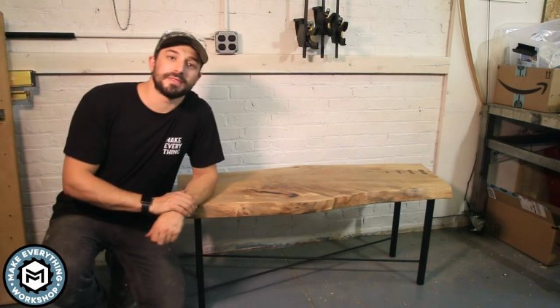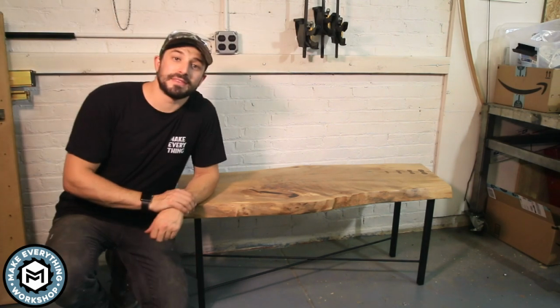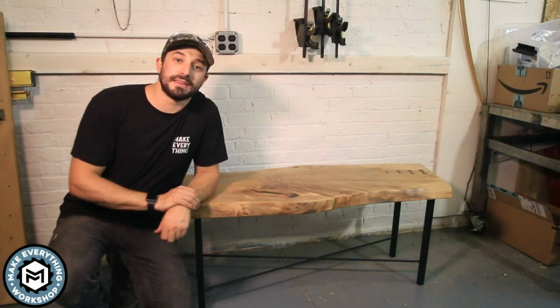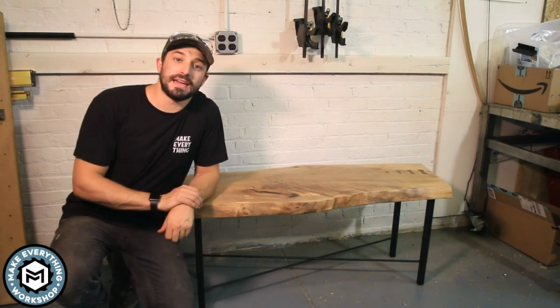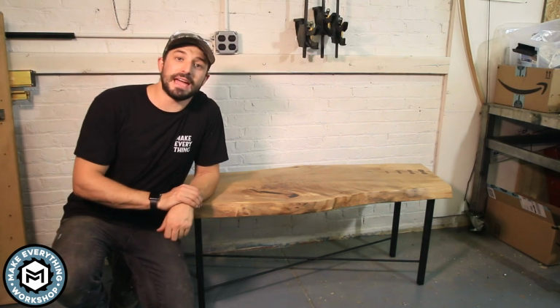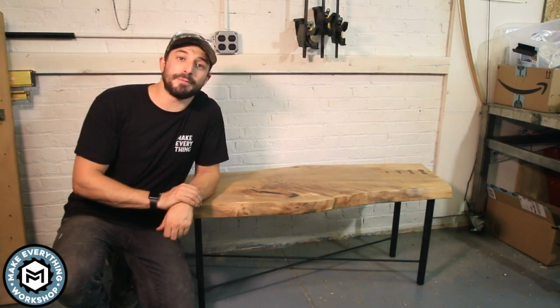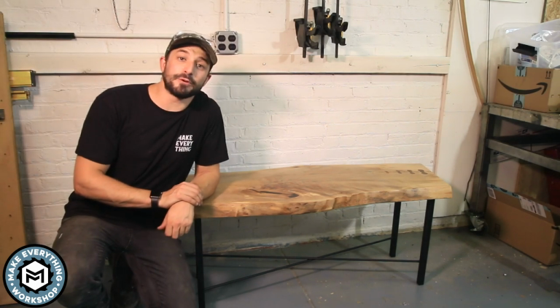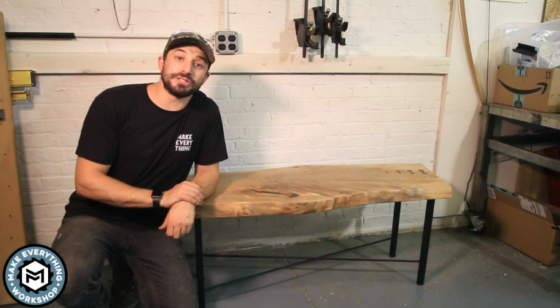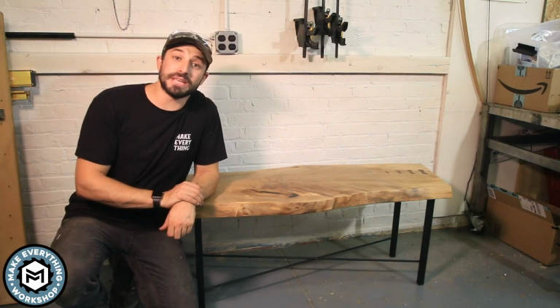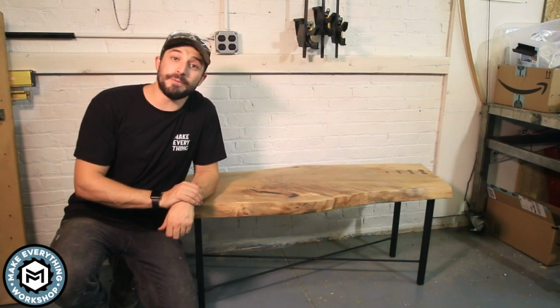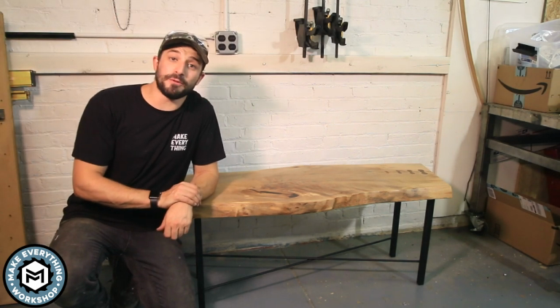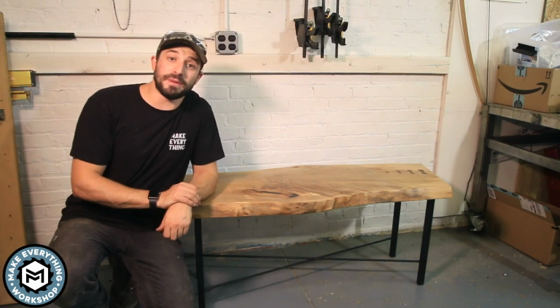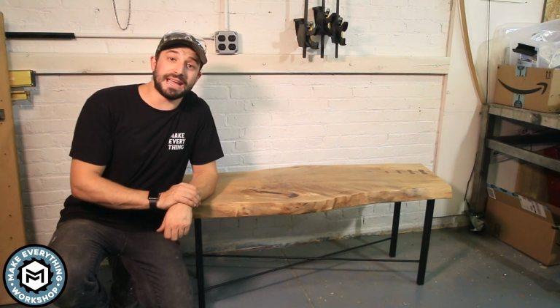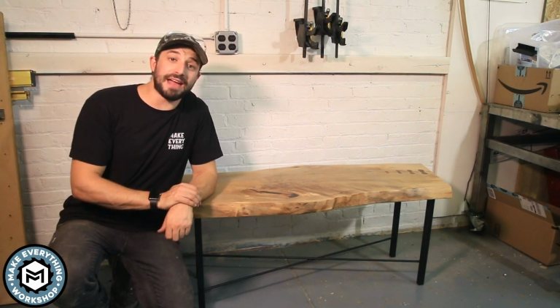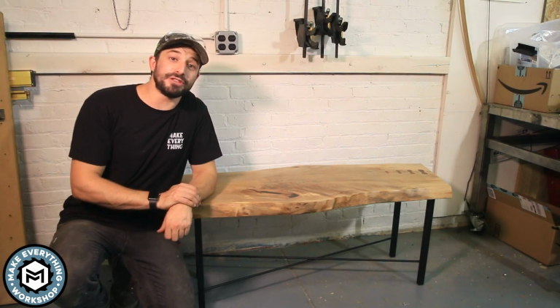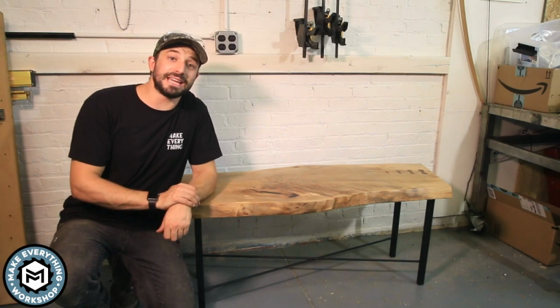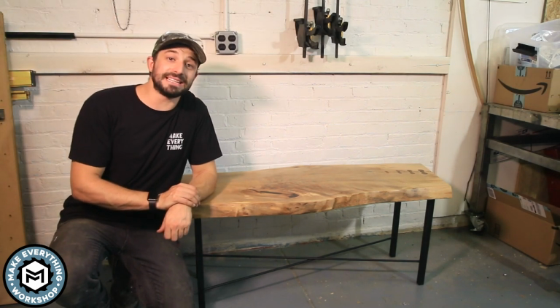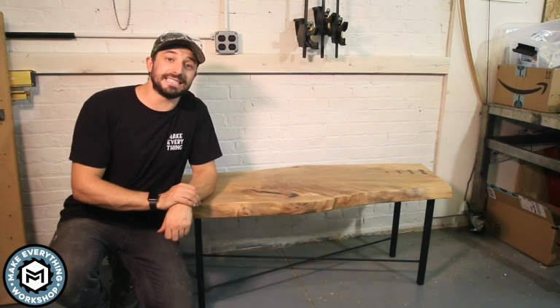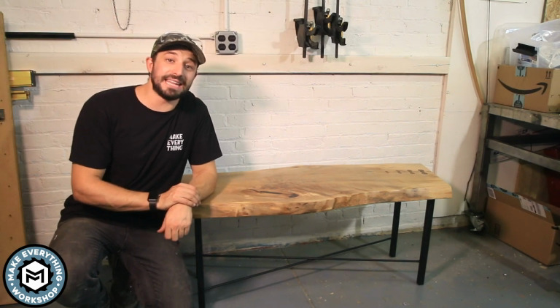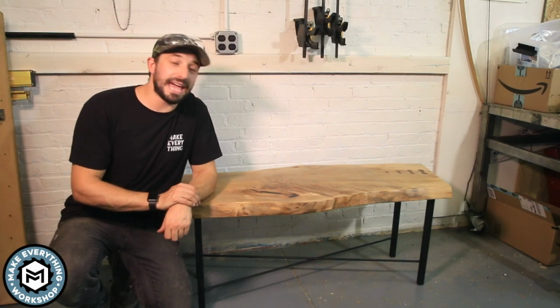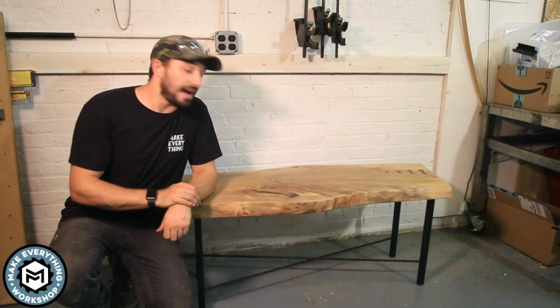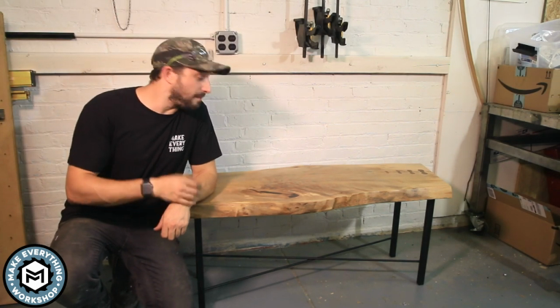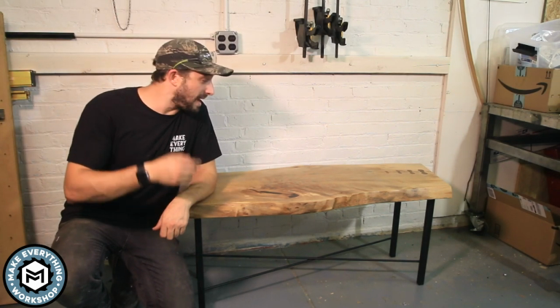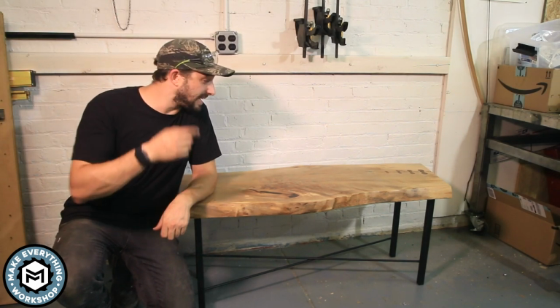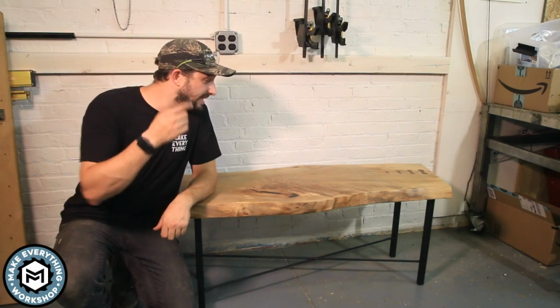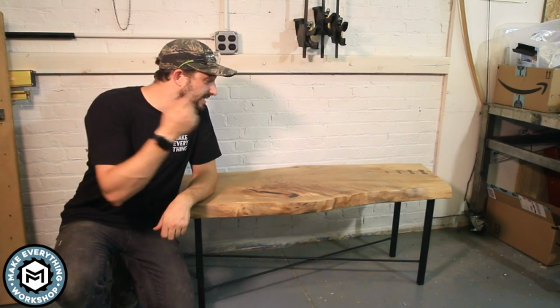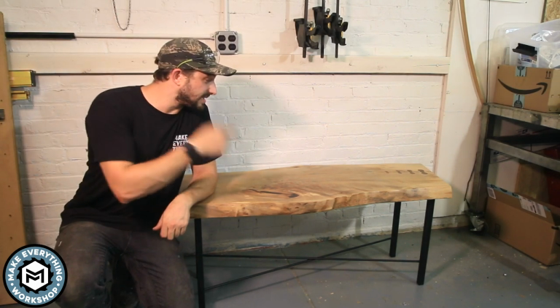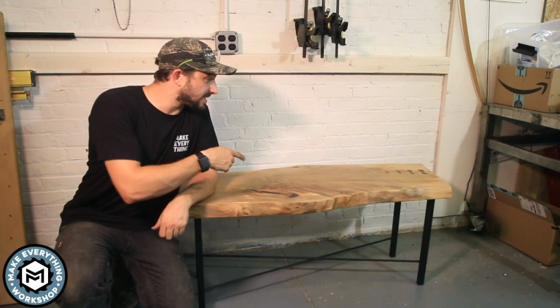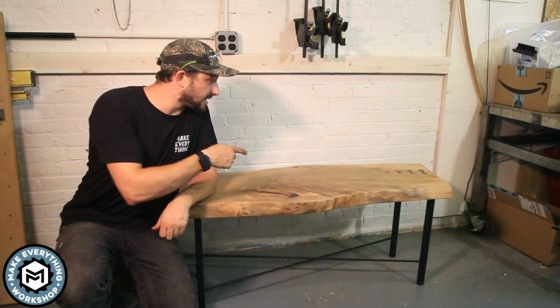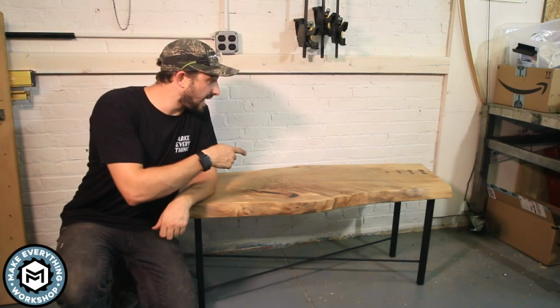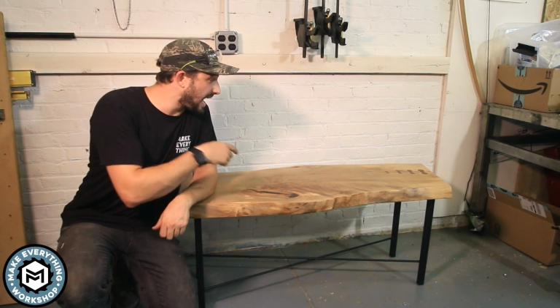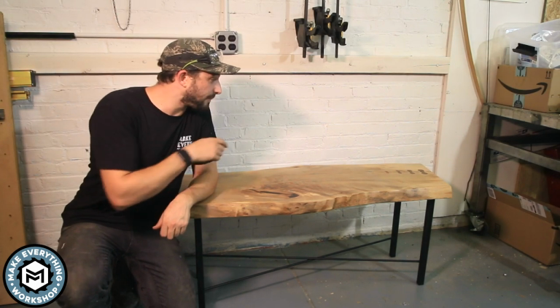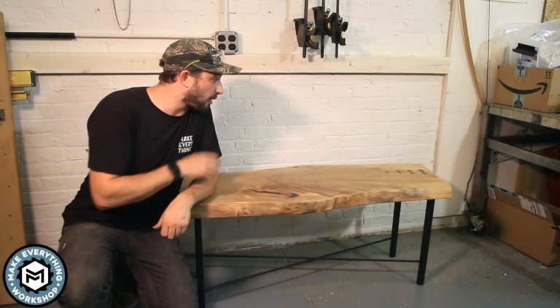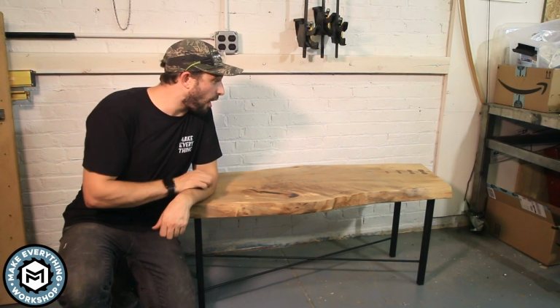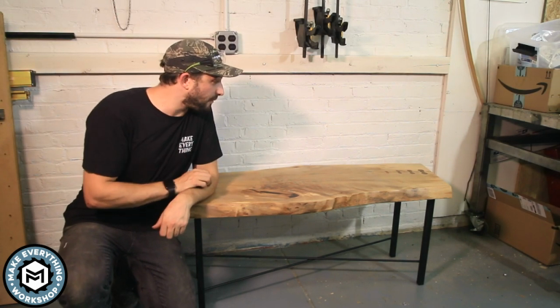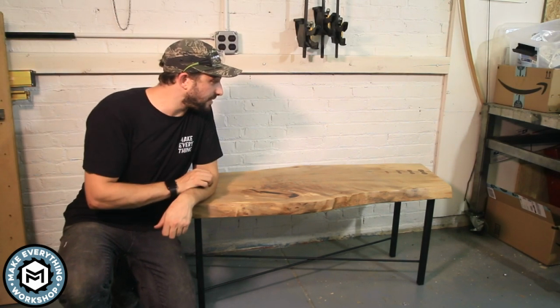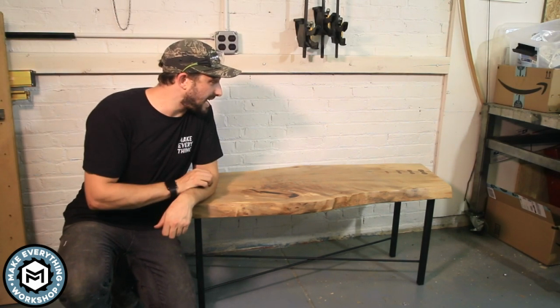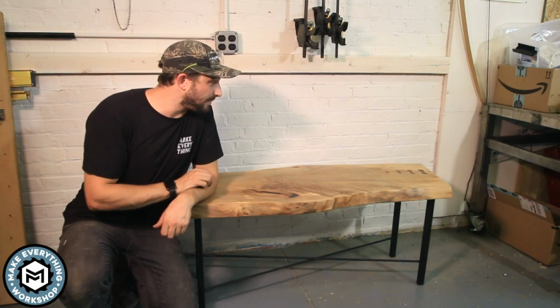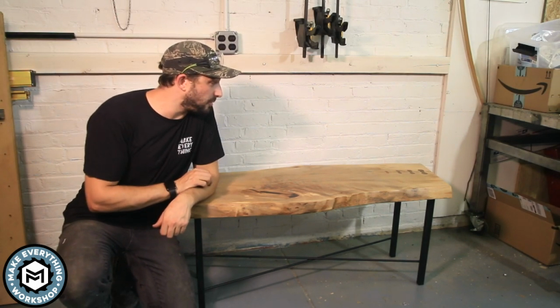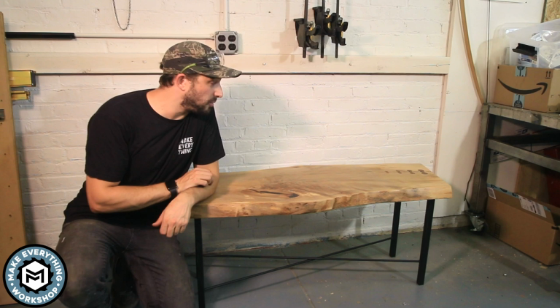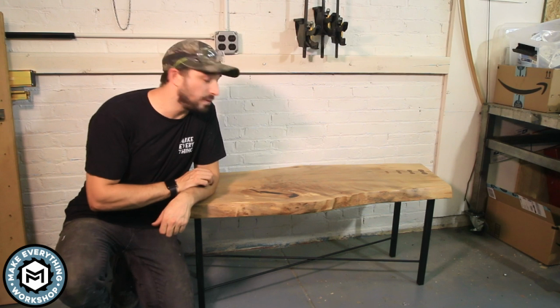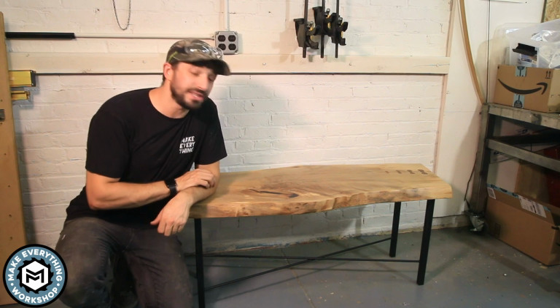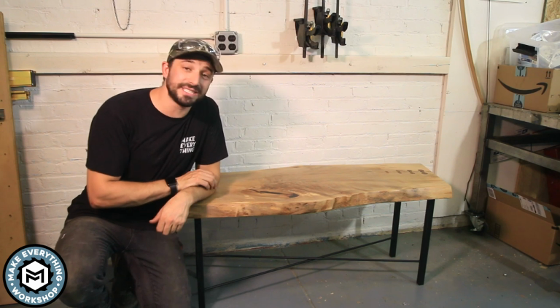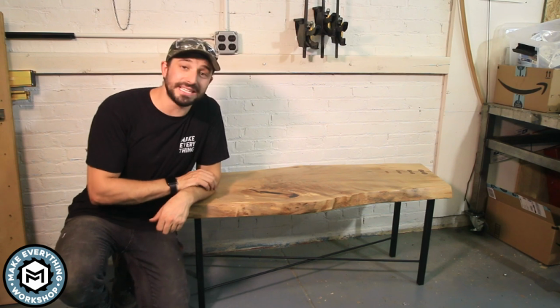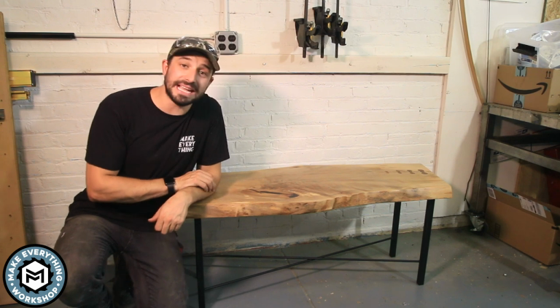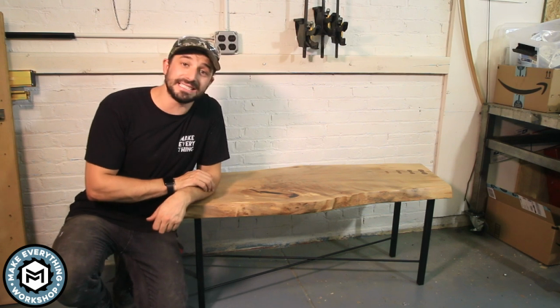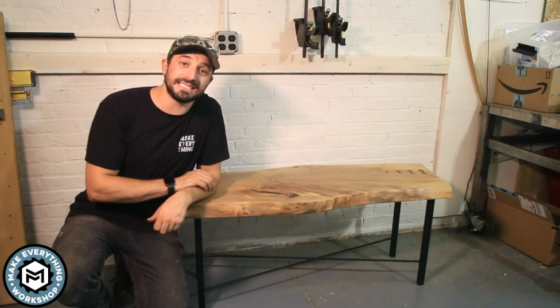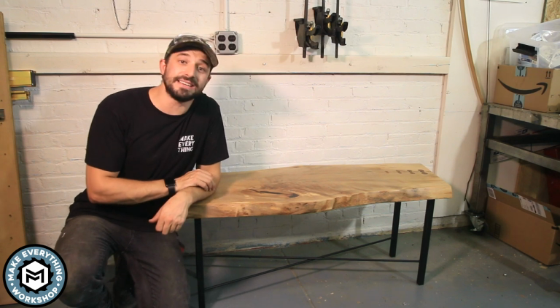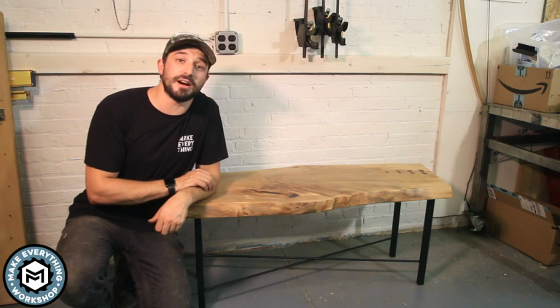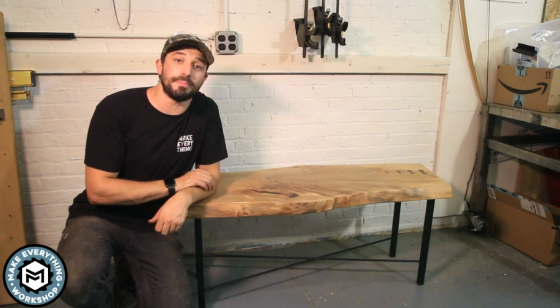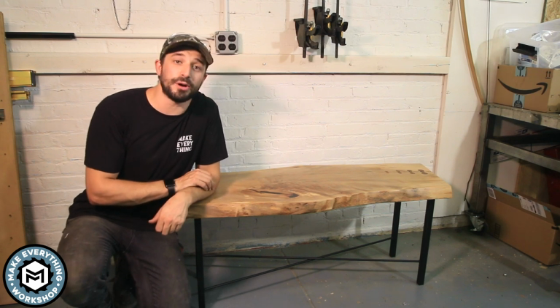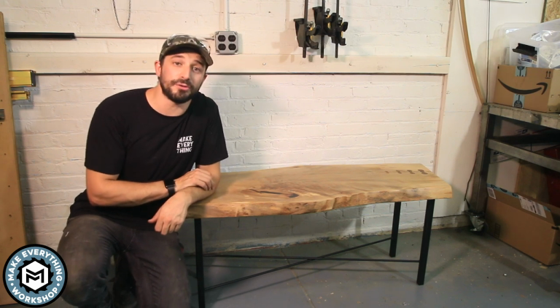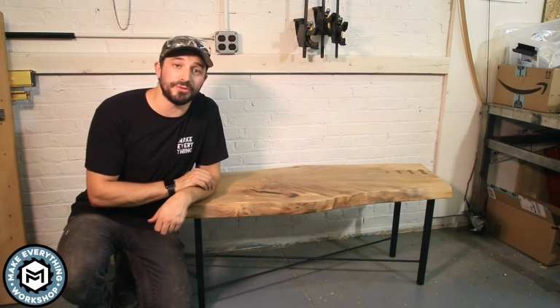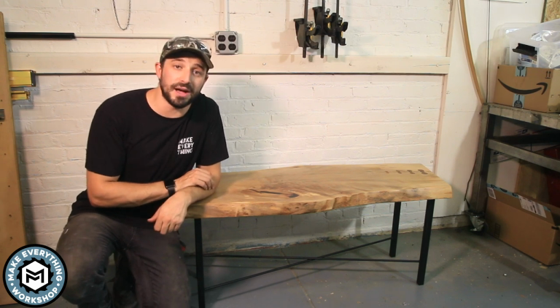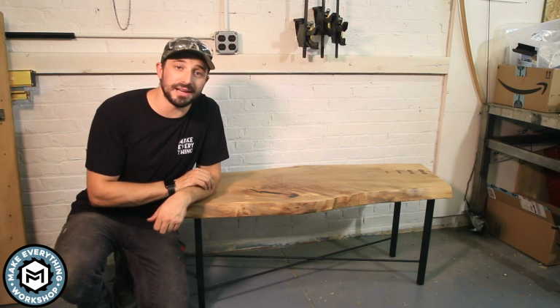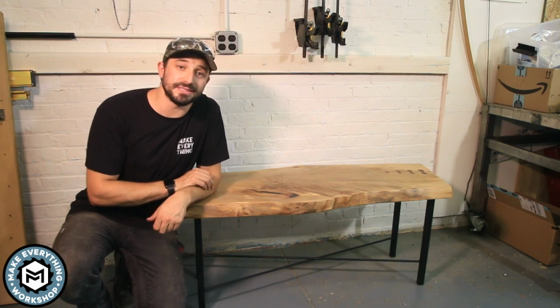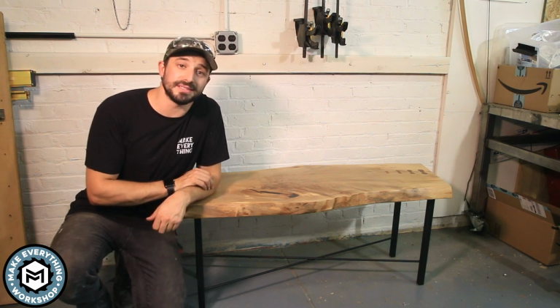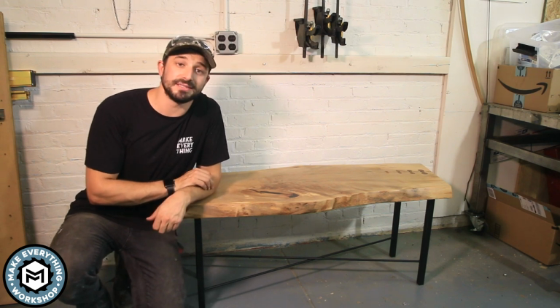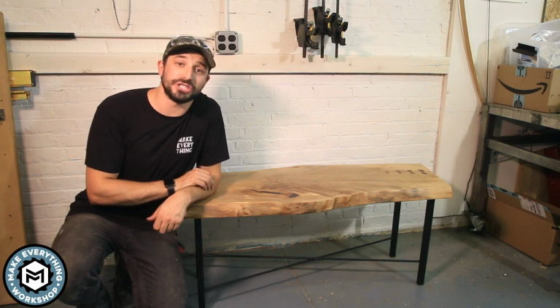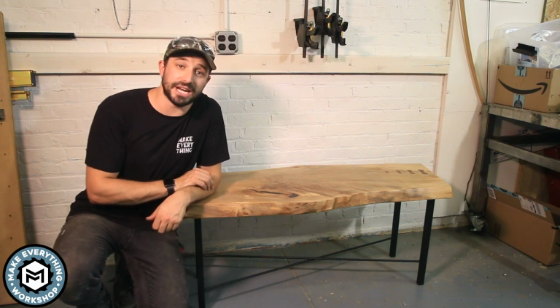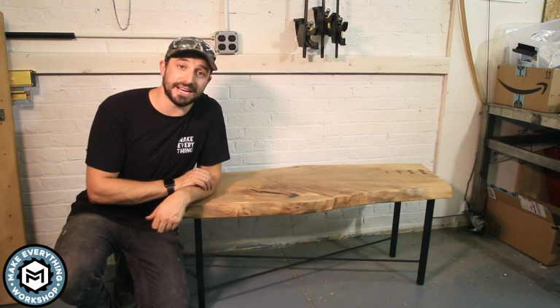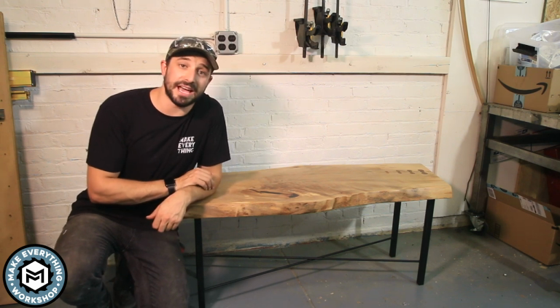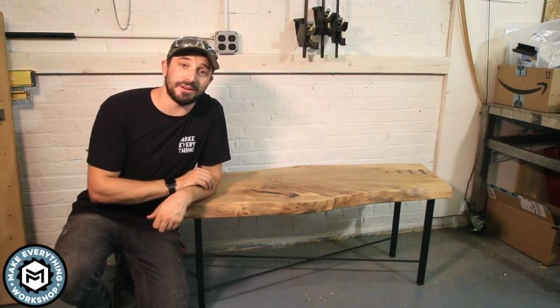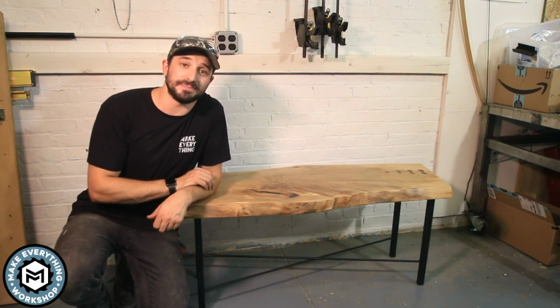Hey, I'm Chris Zepp from Make Everything, and today I'm making a slab coffee table with CNC bow-tie butterflies. Check it out.